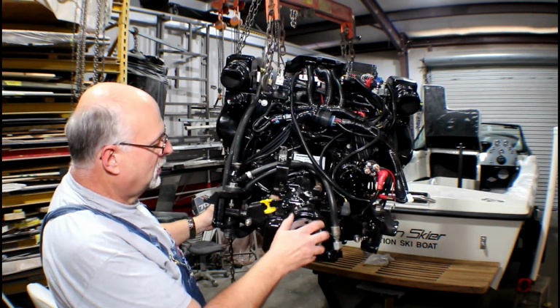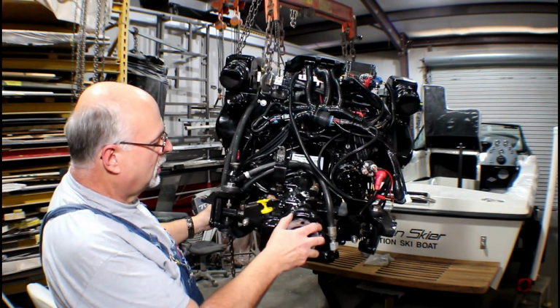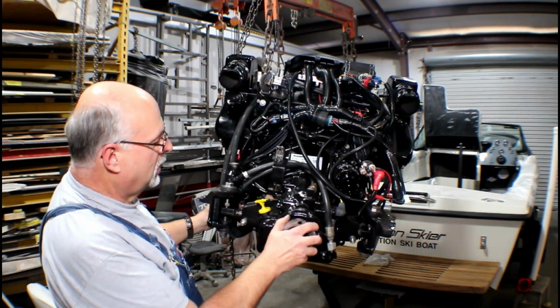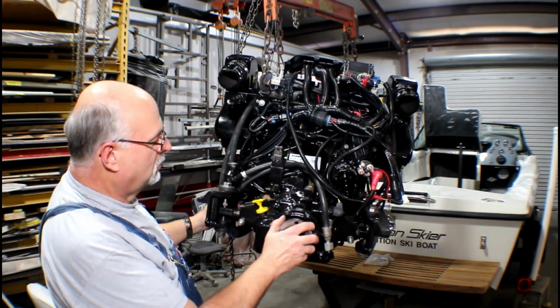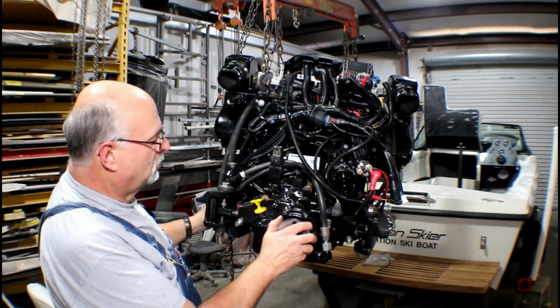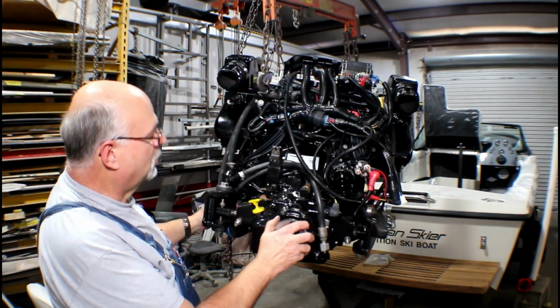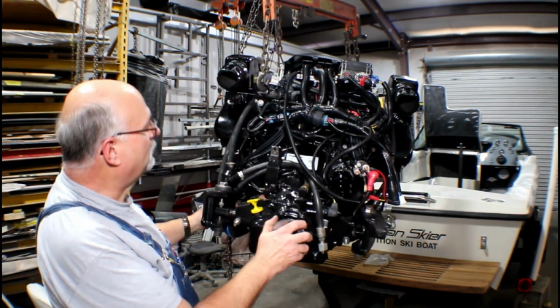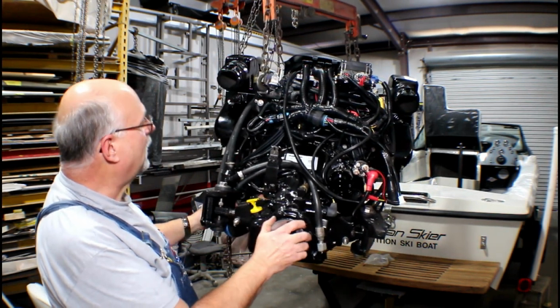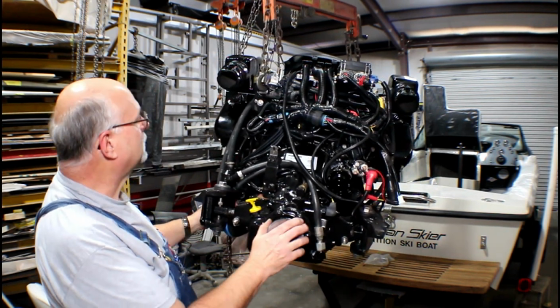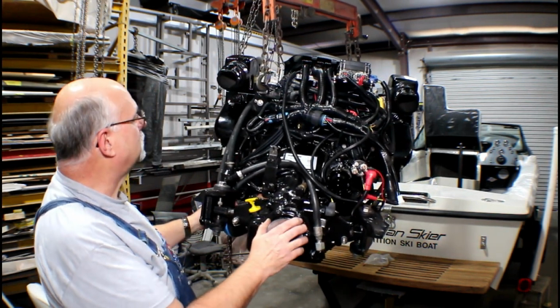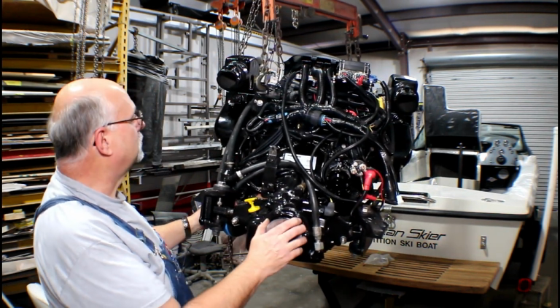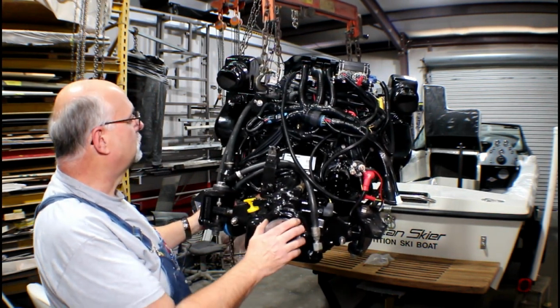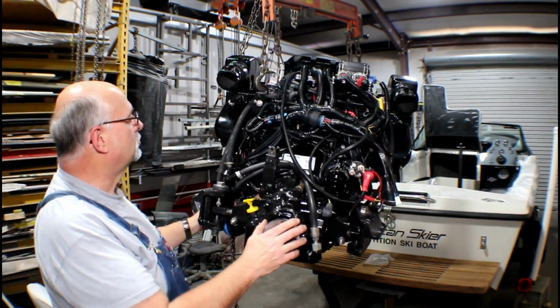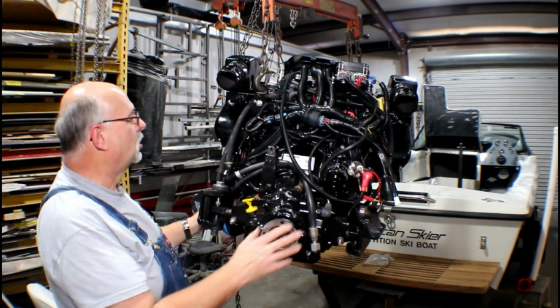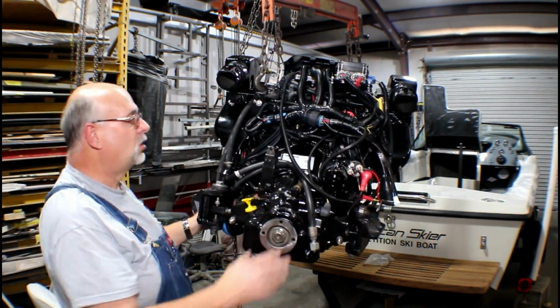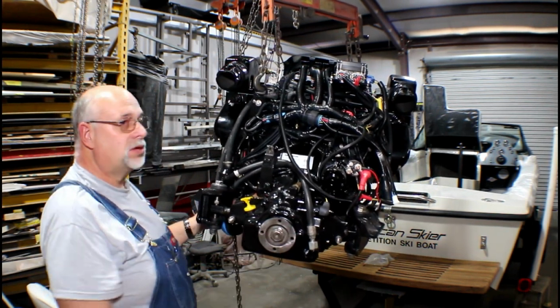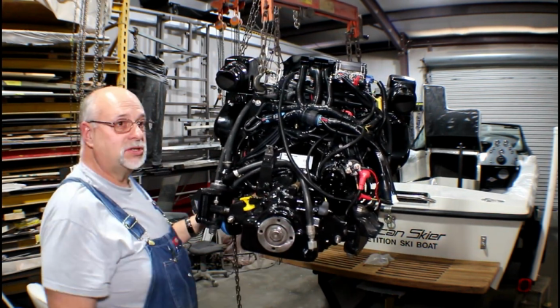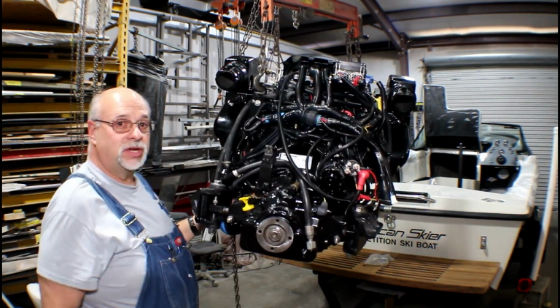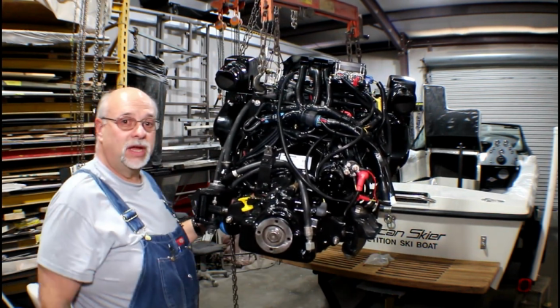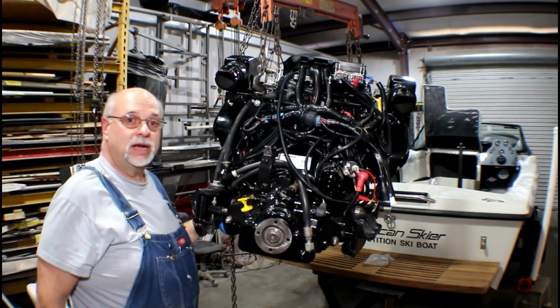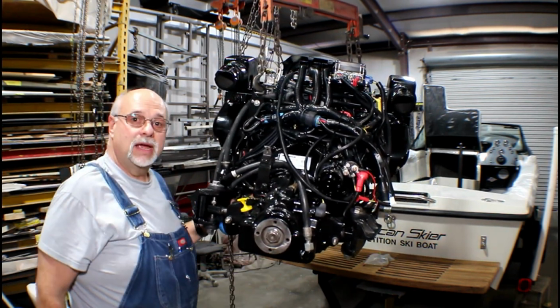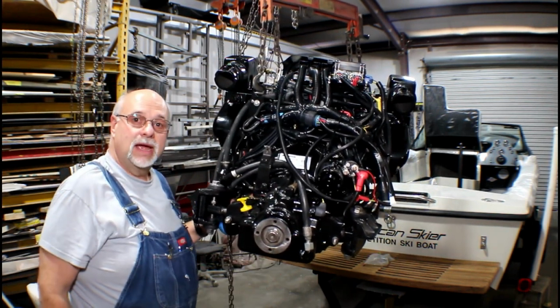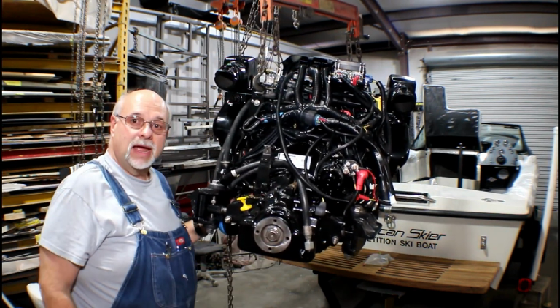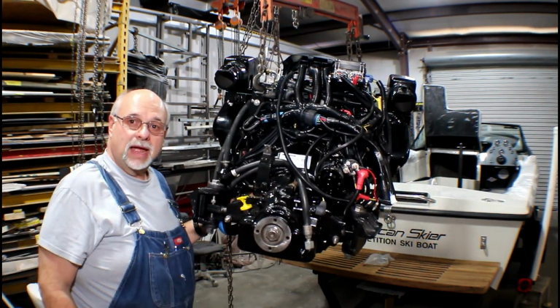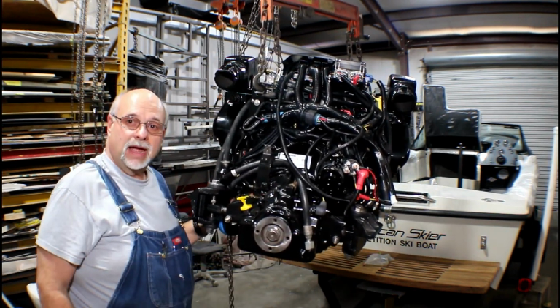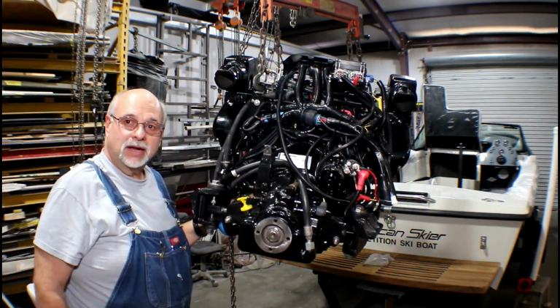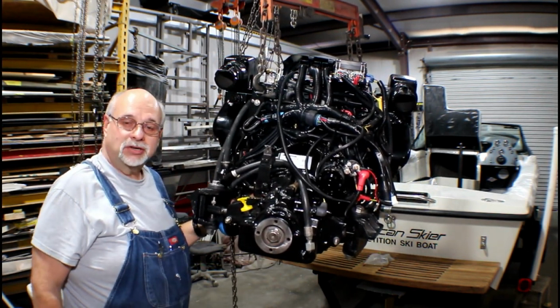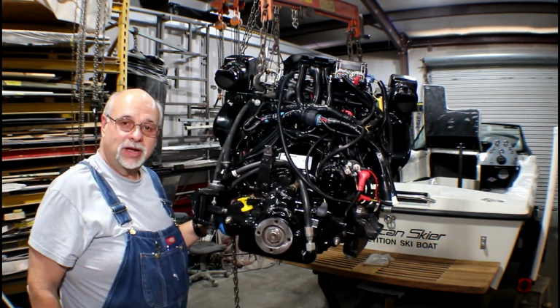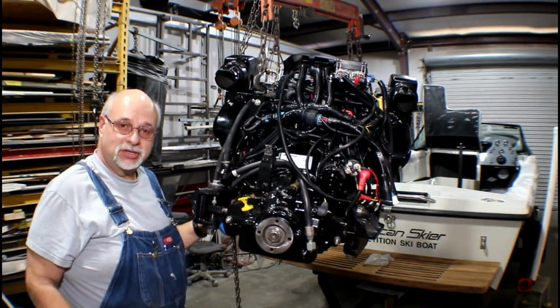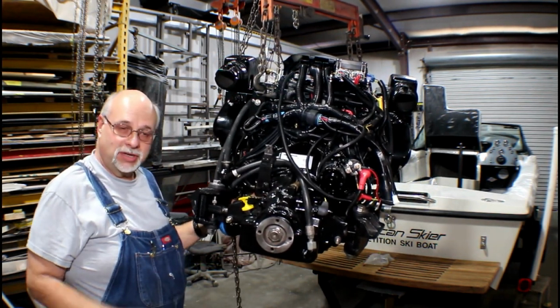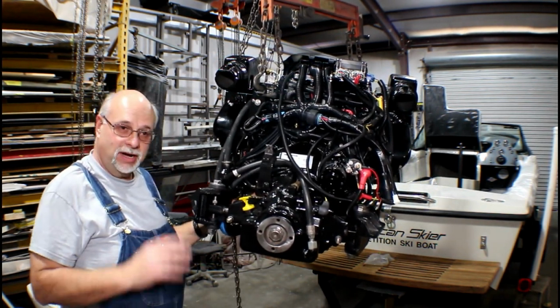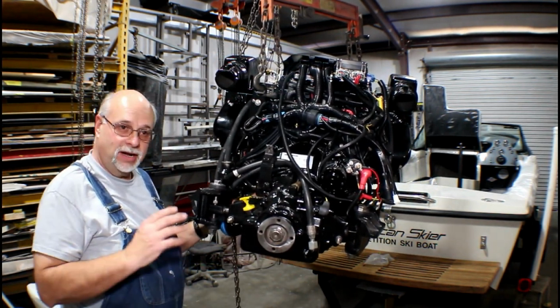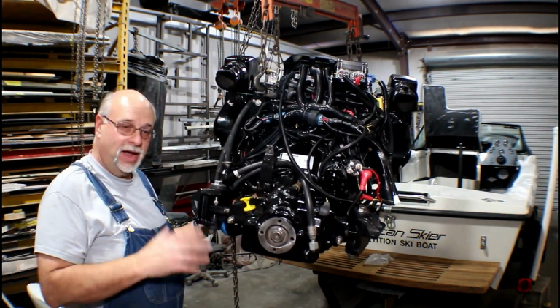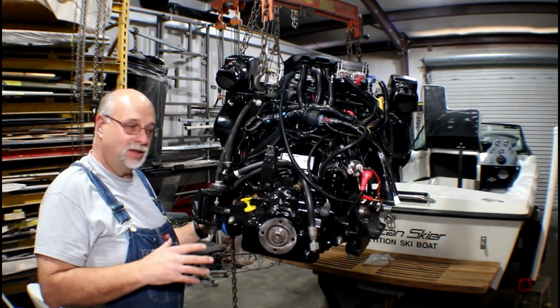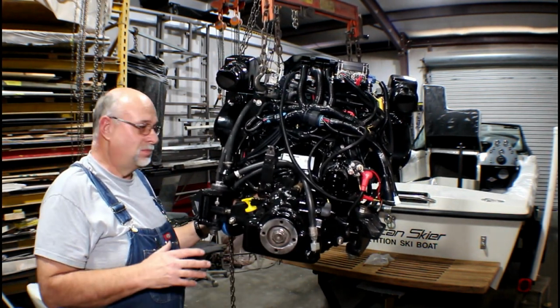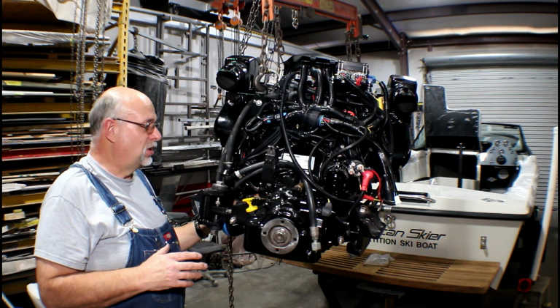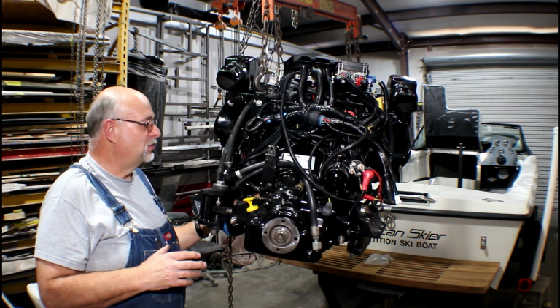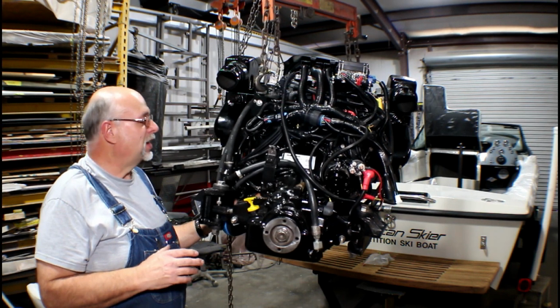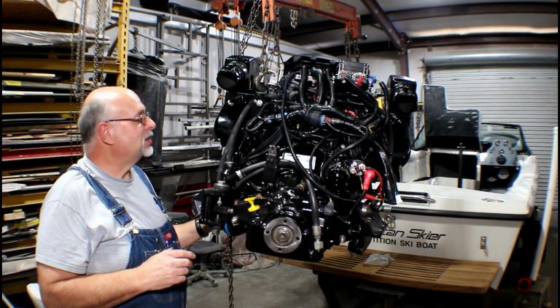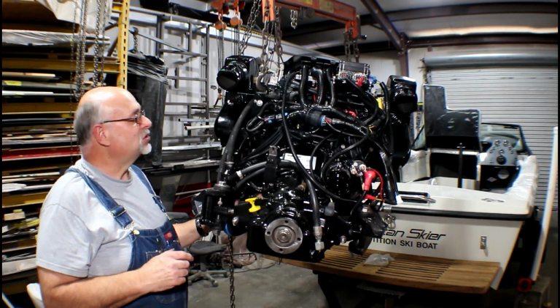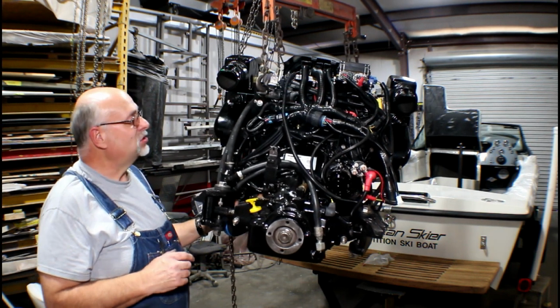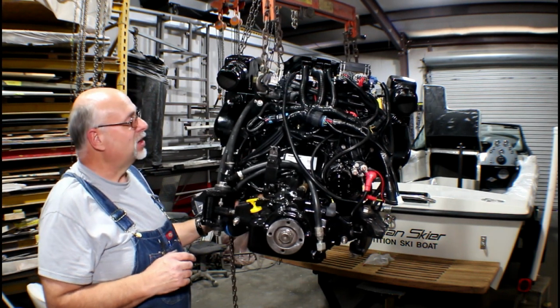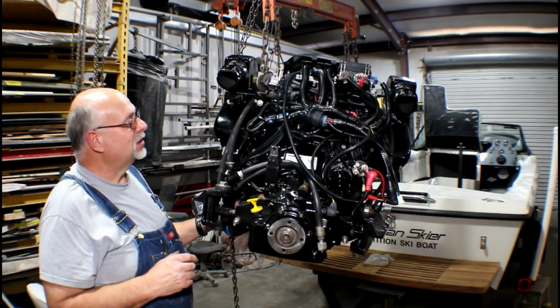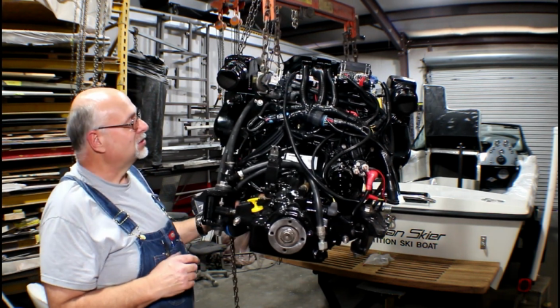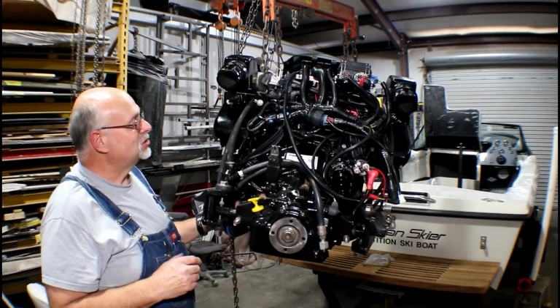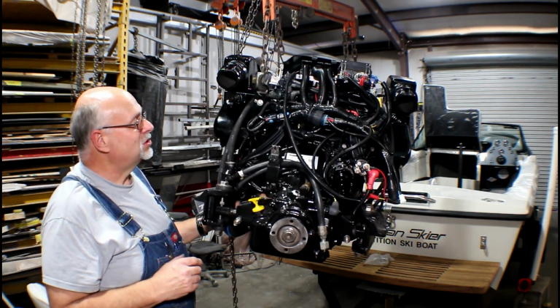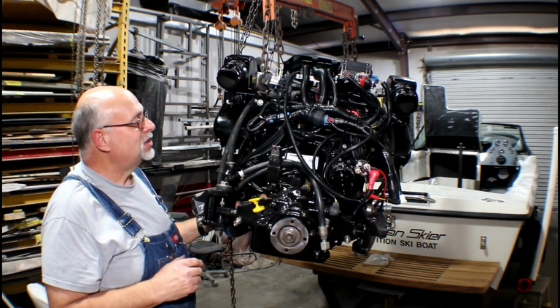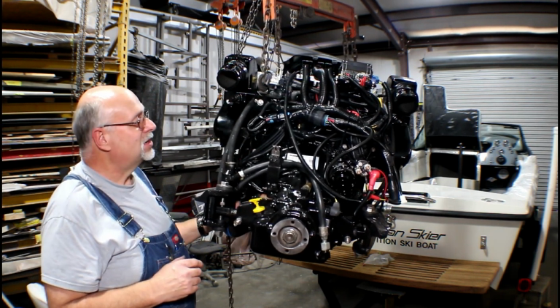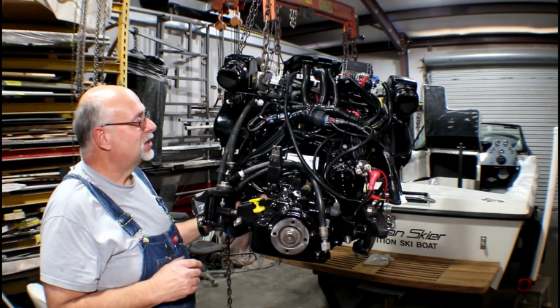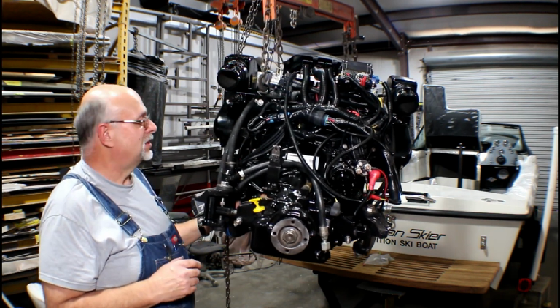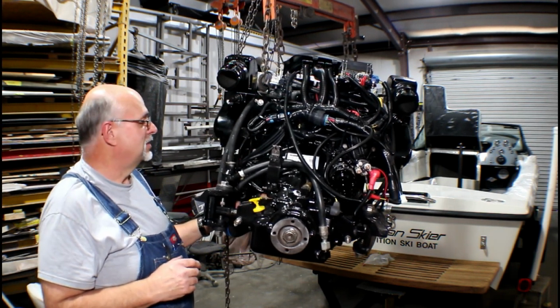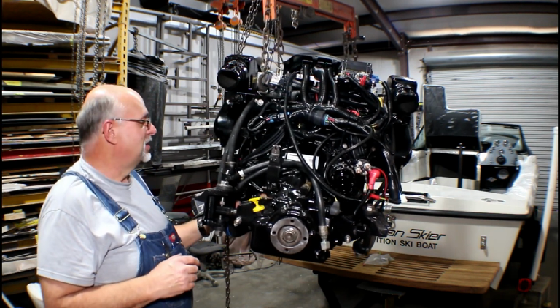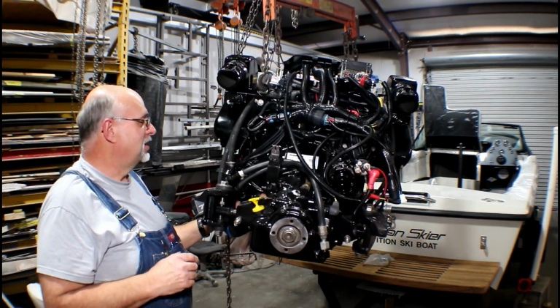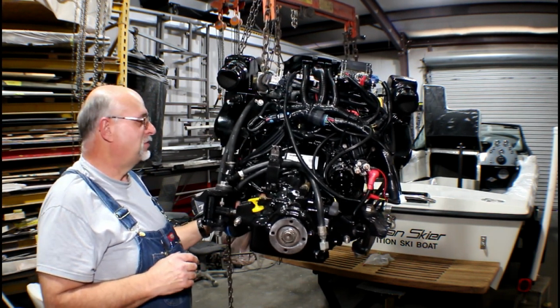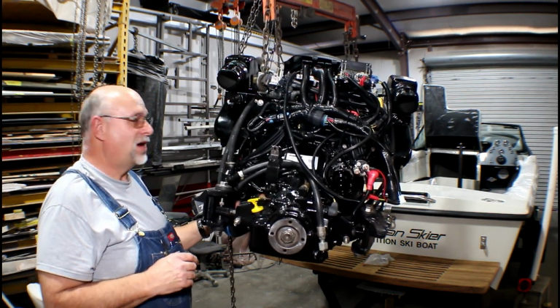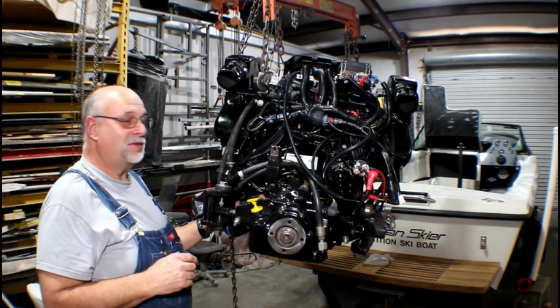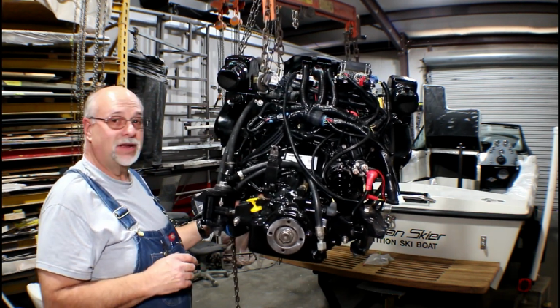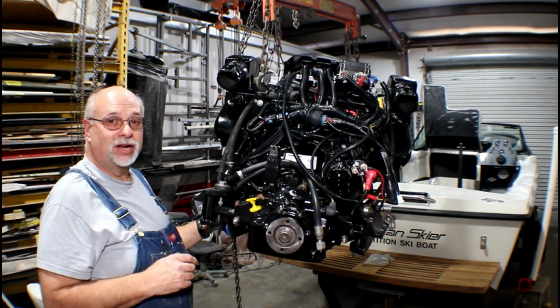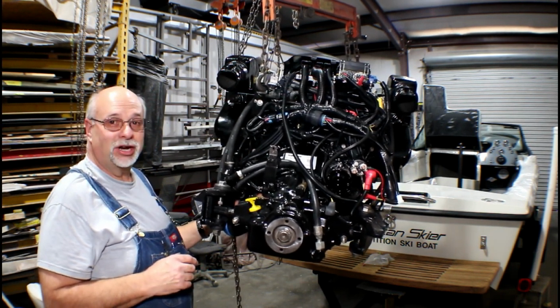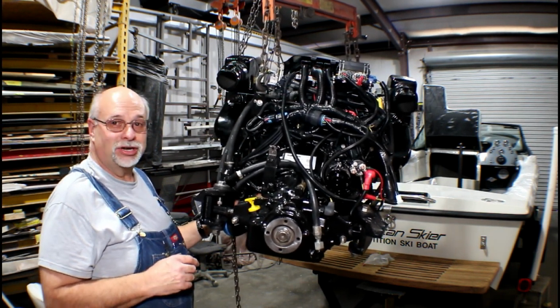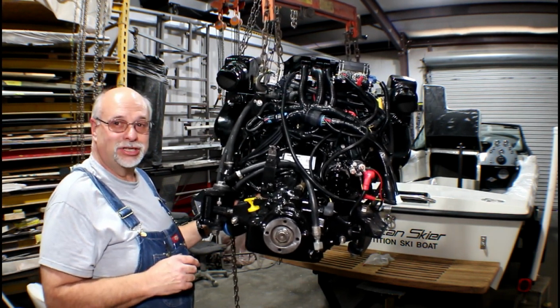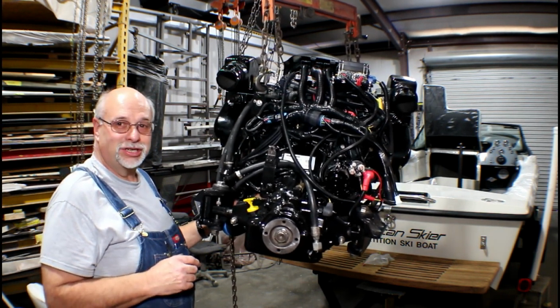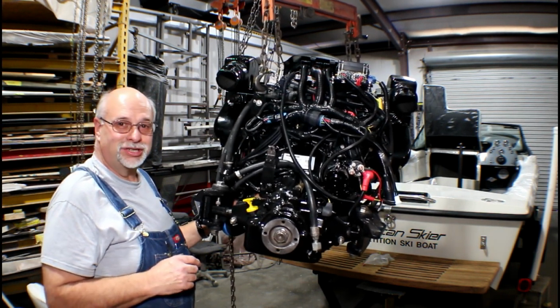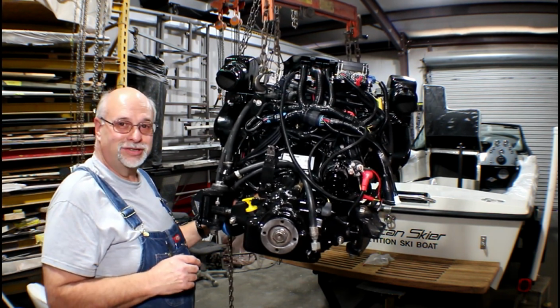We're about to roll this engine in, try to set it down on the boat nice and gentle, and see if we have any clearance issues.